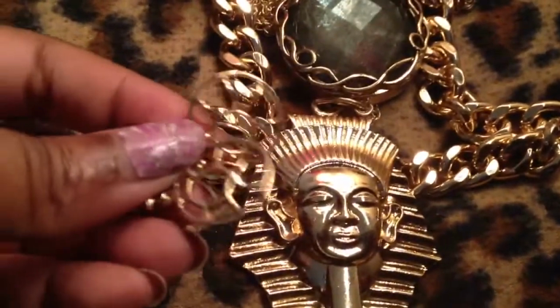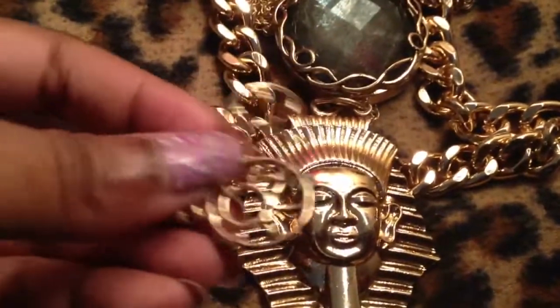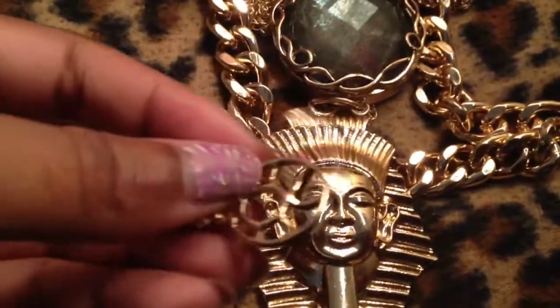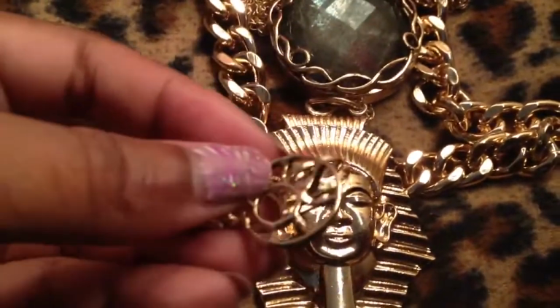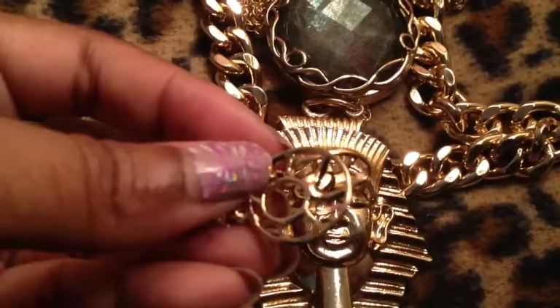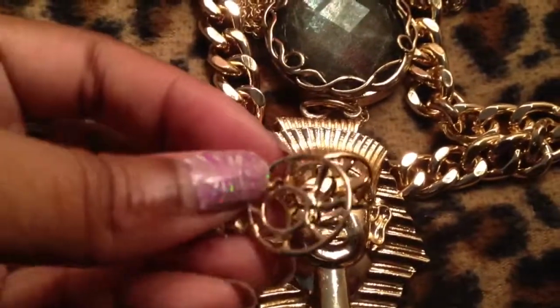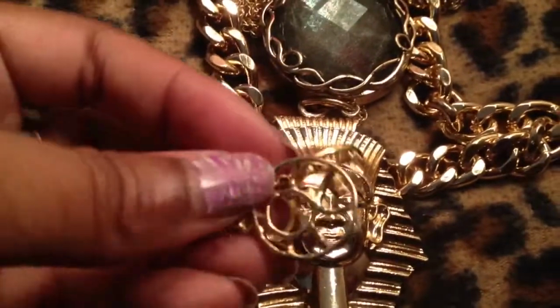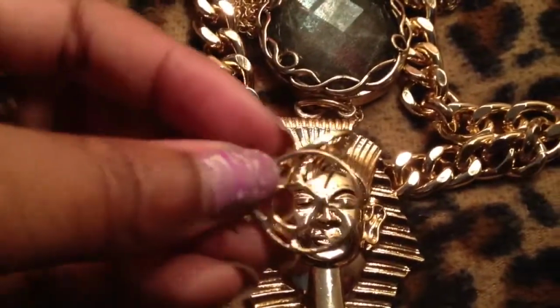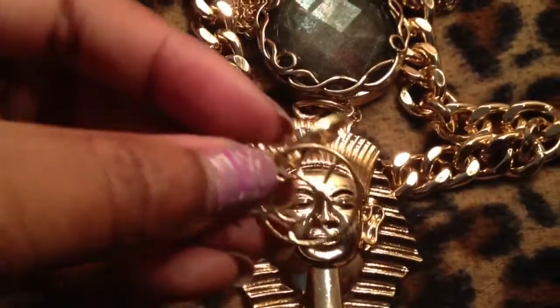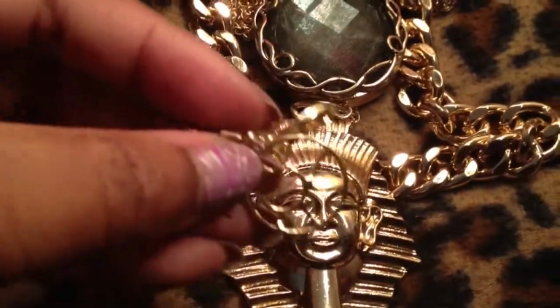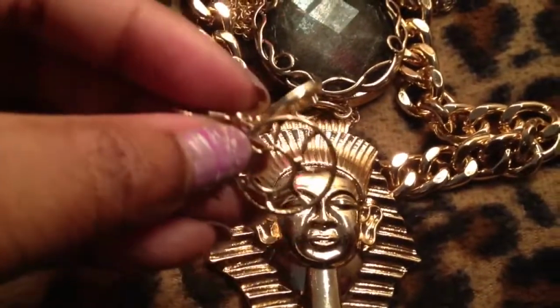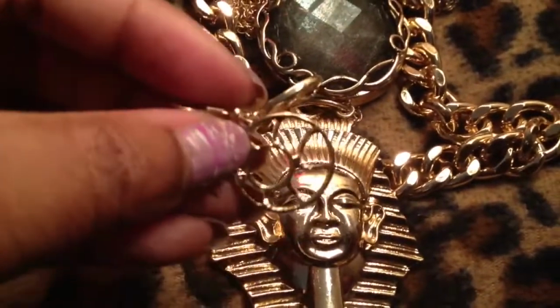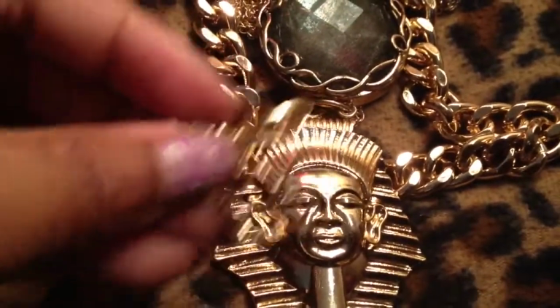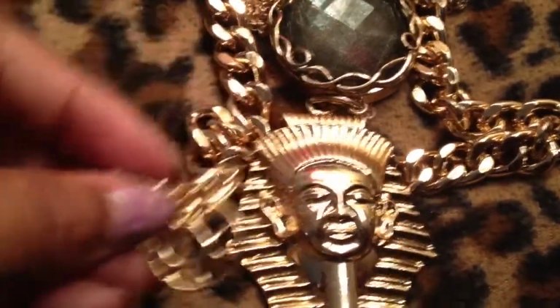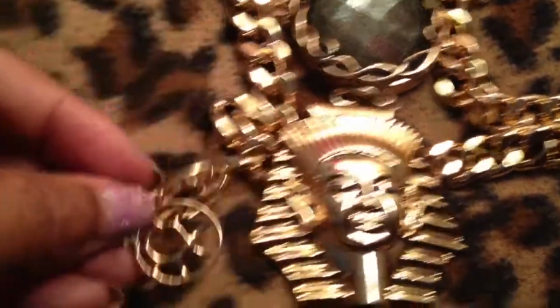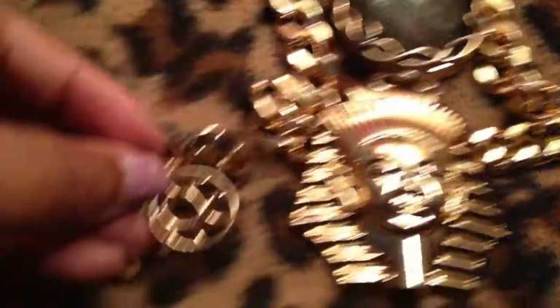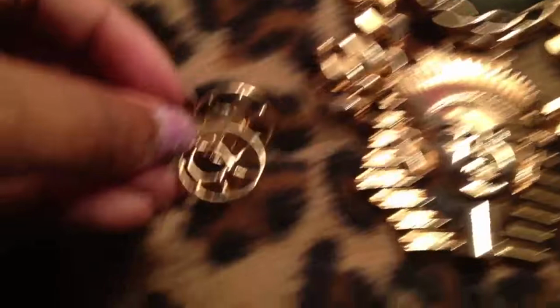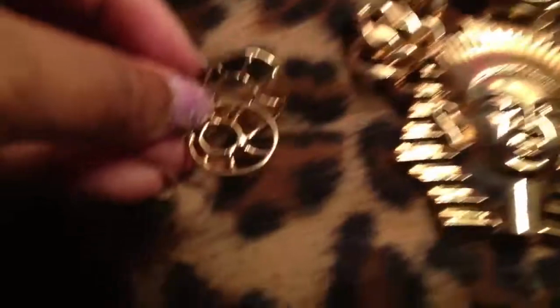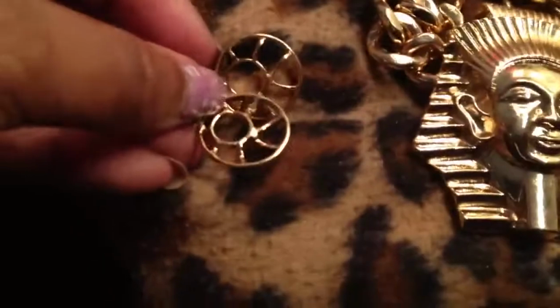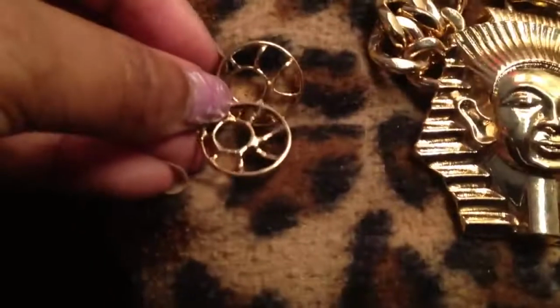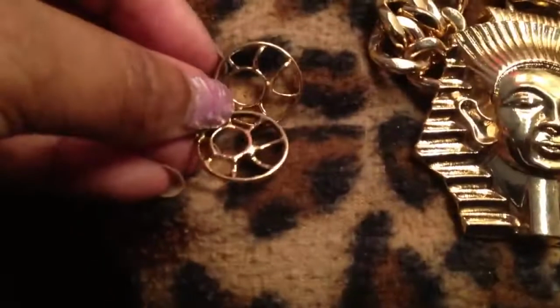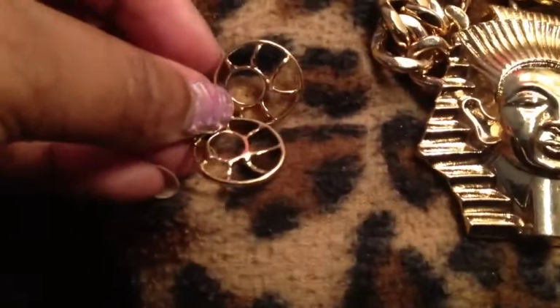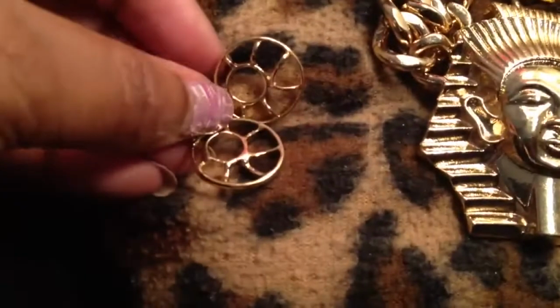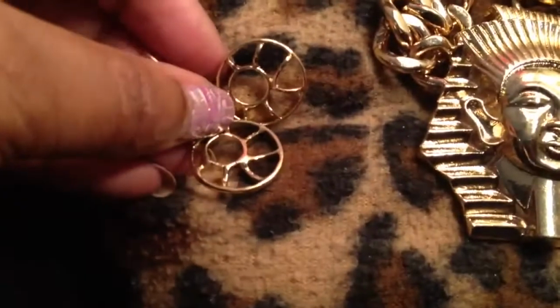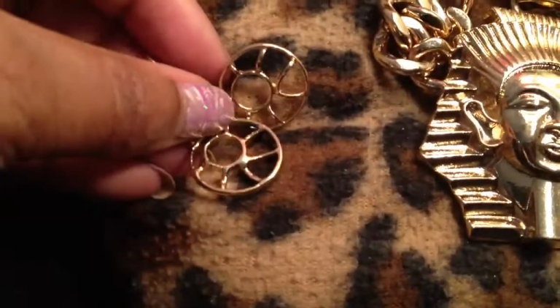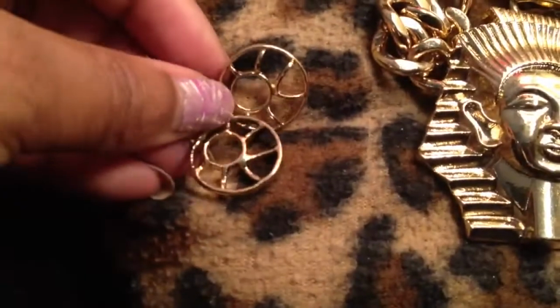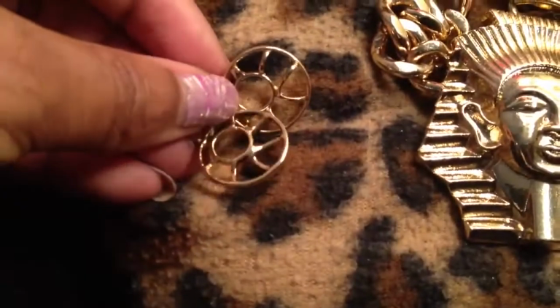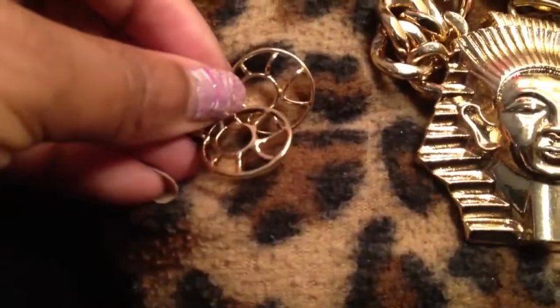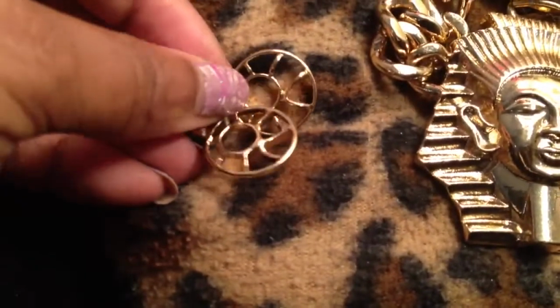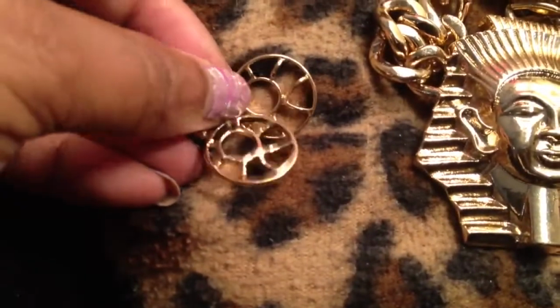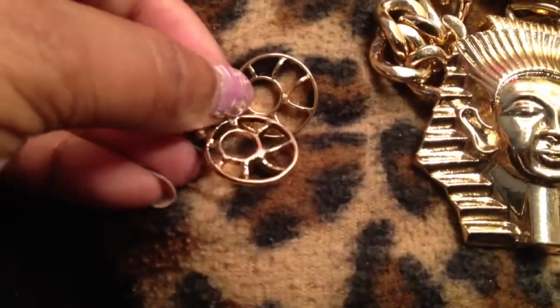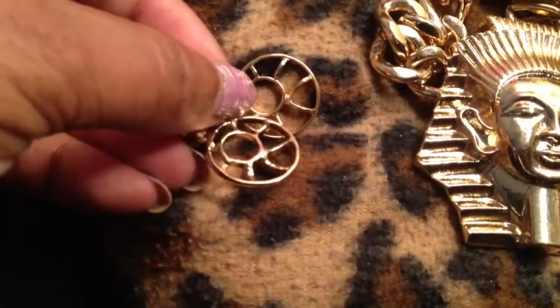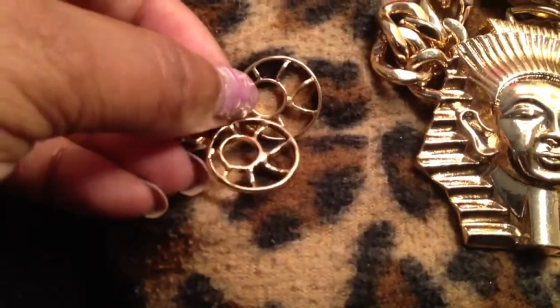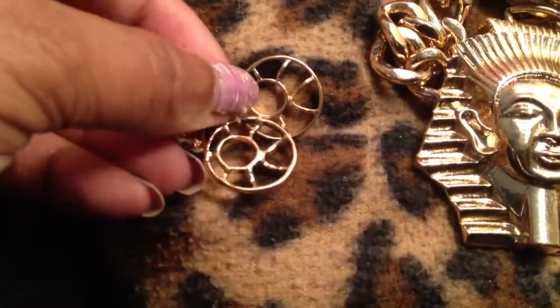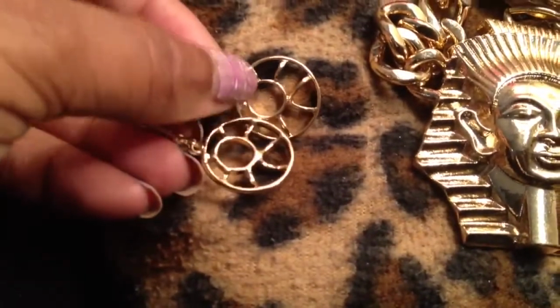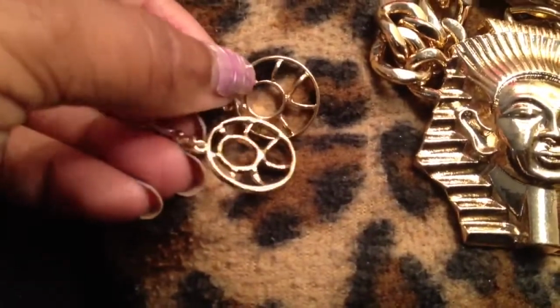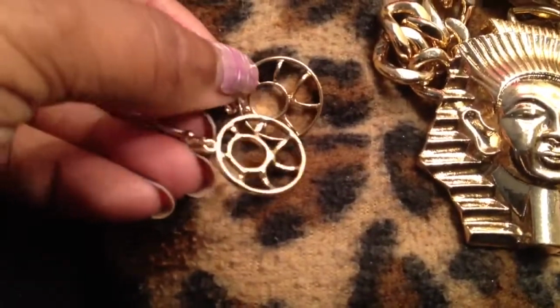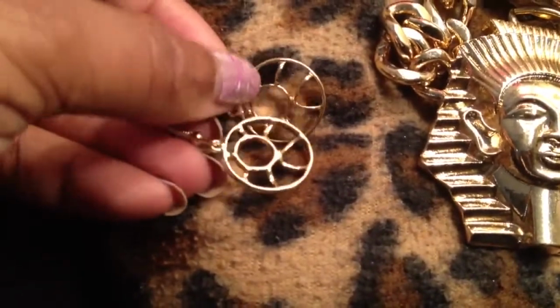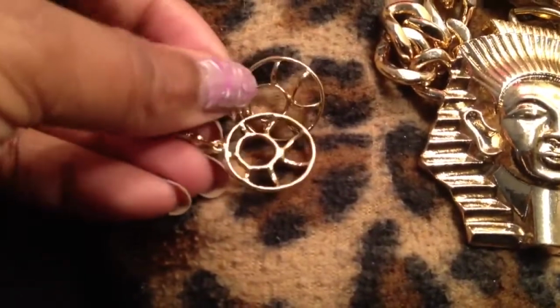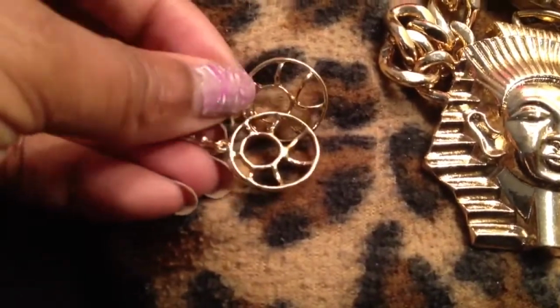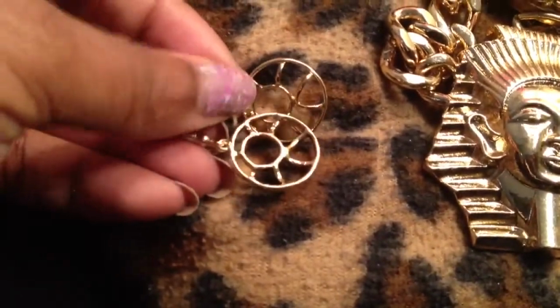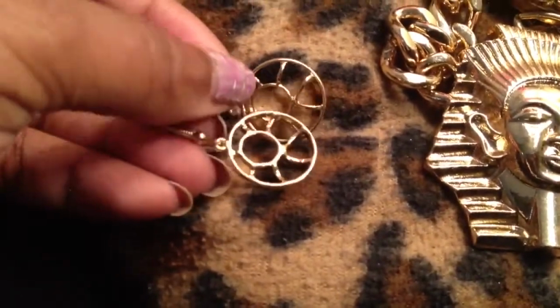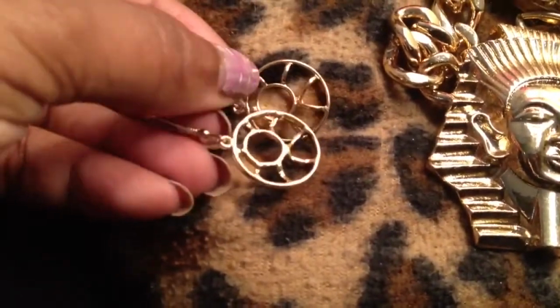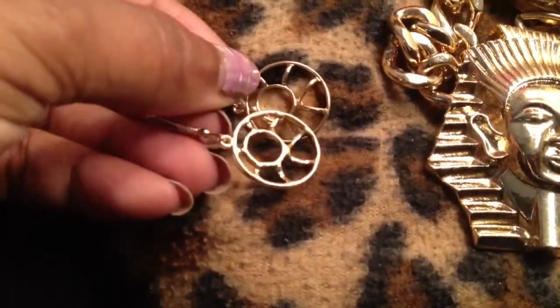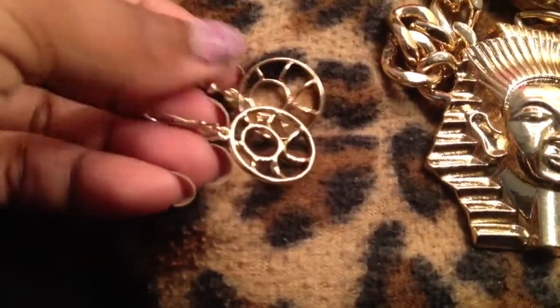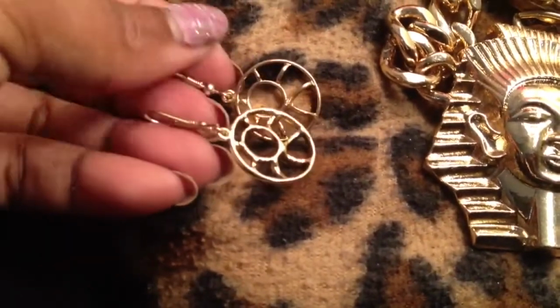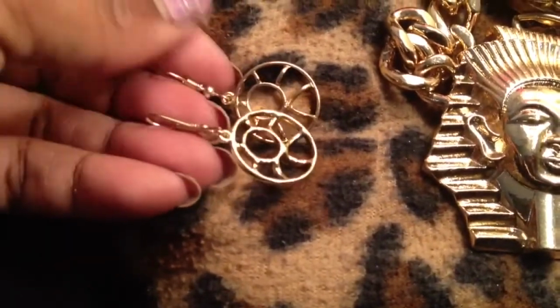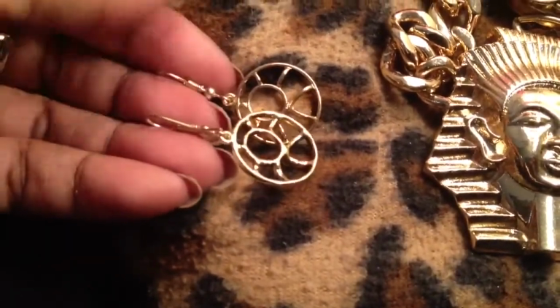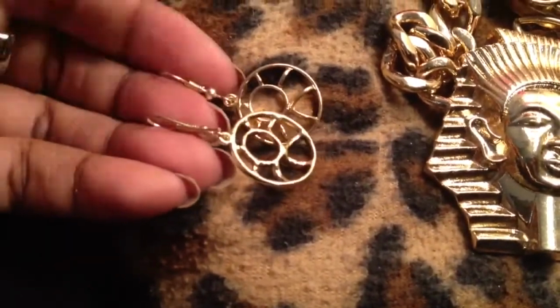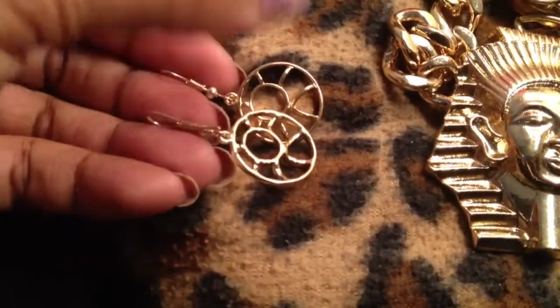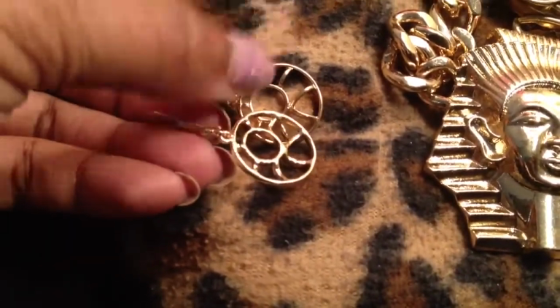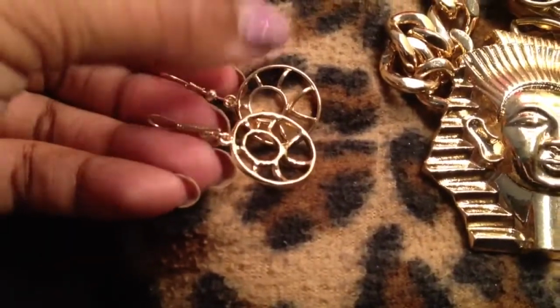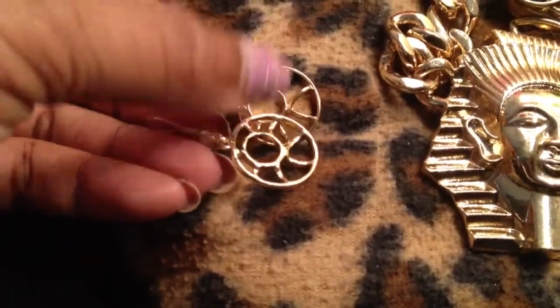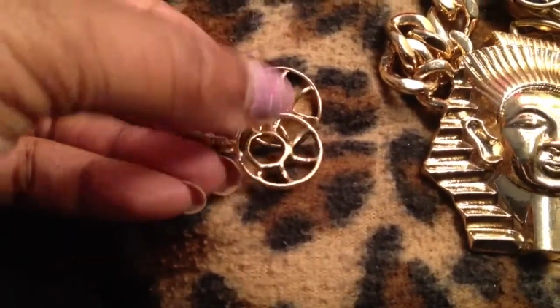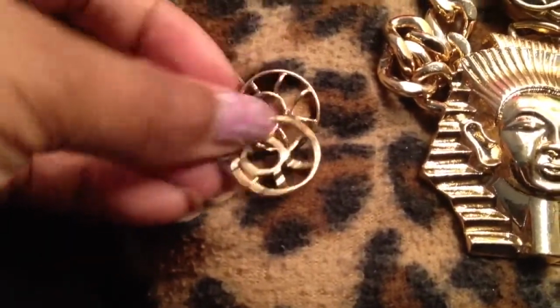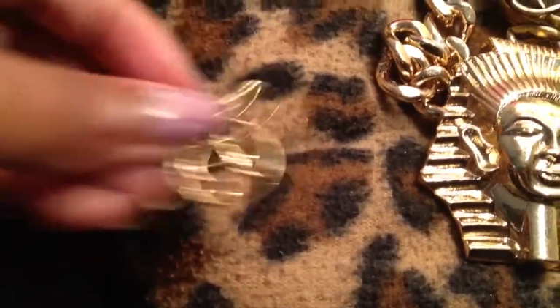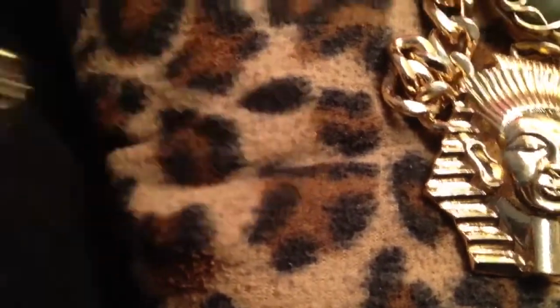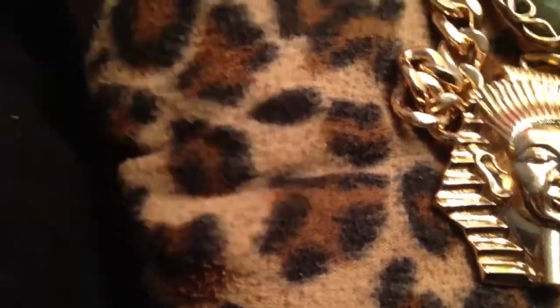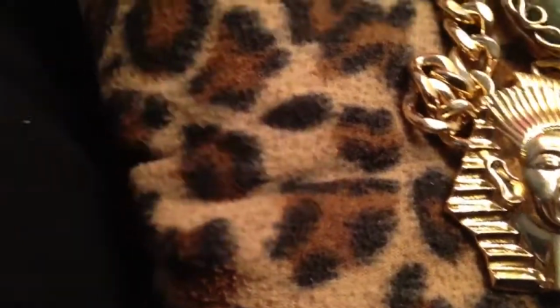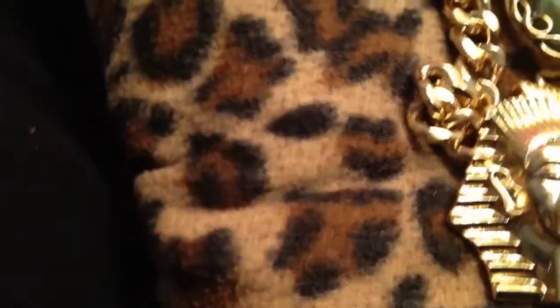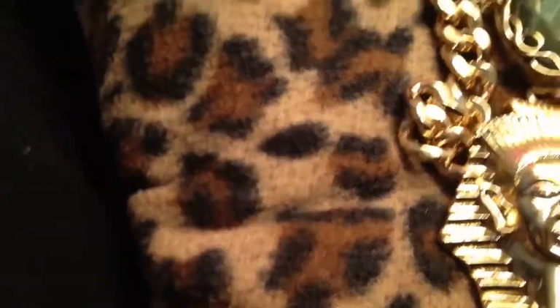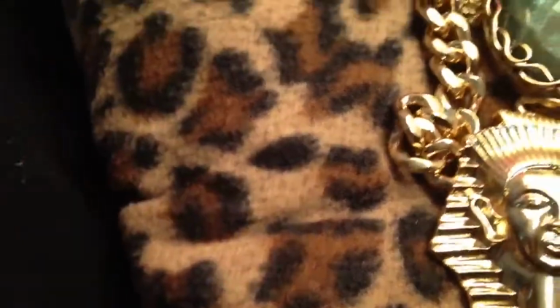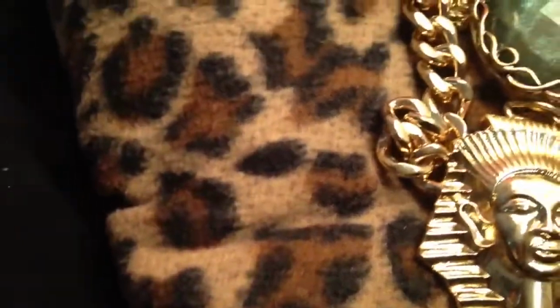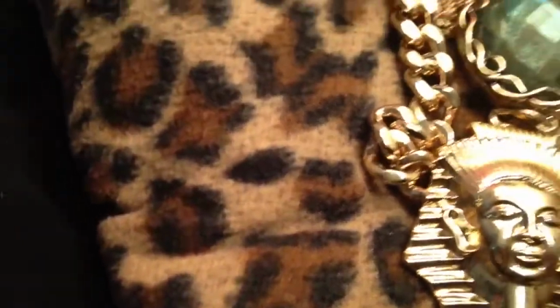These earrings are the matching earrings from a necklace I just showed in part one, so if you haven't seen part one, check it out.